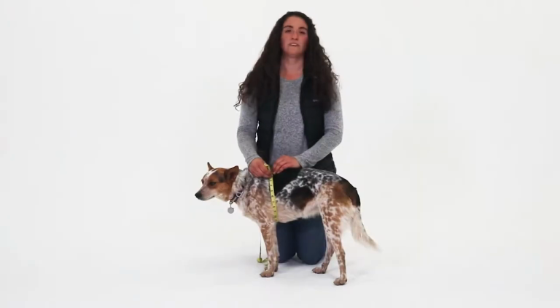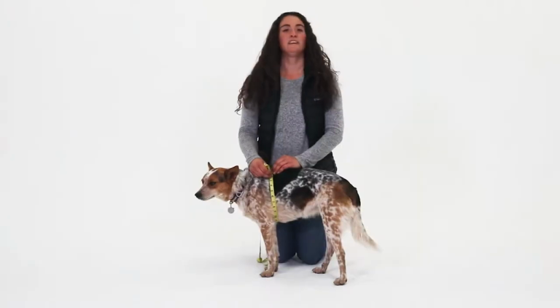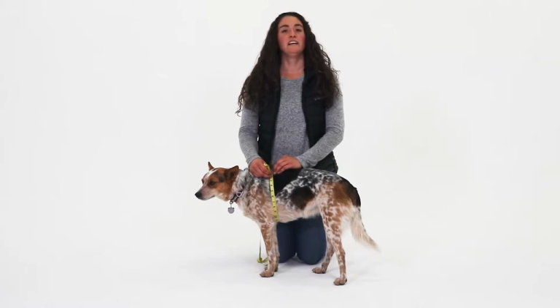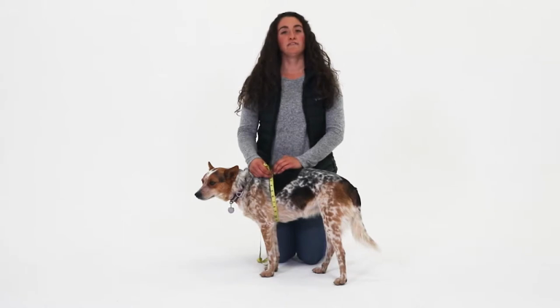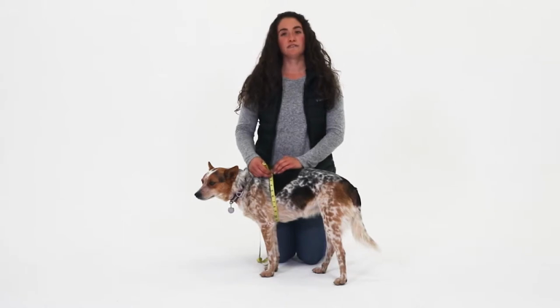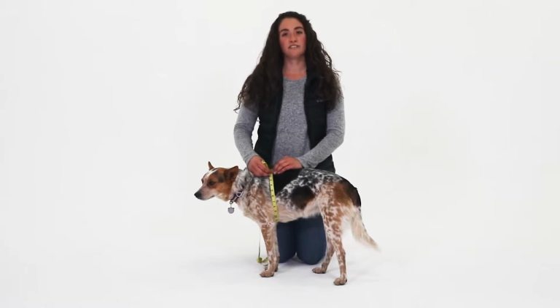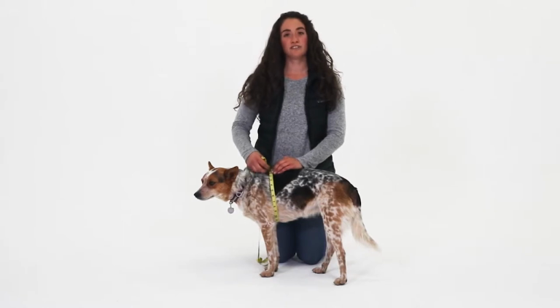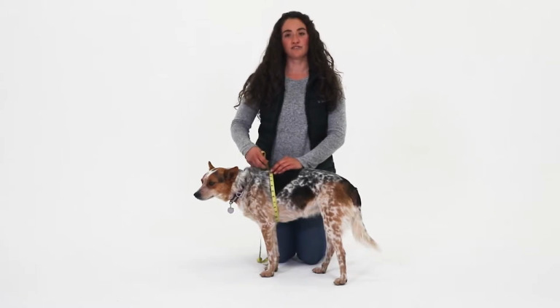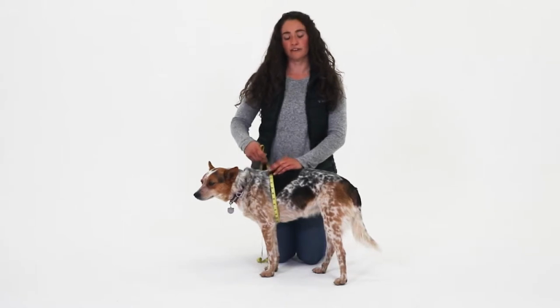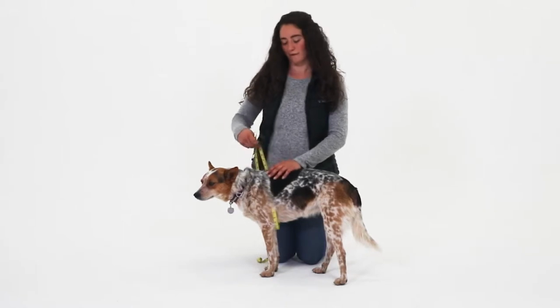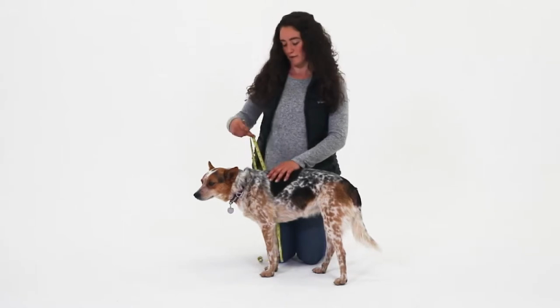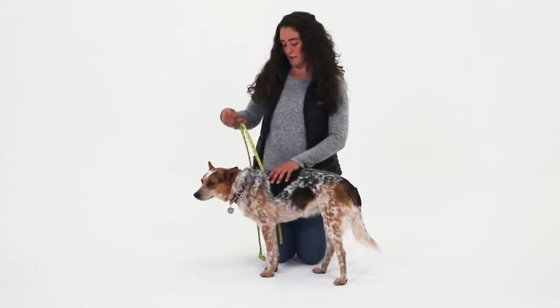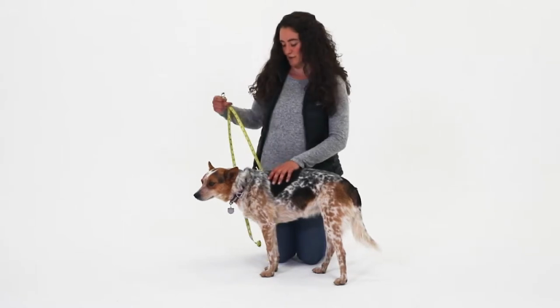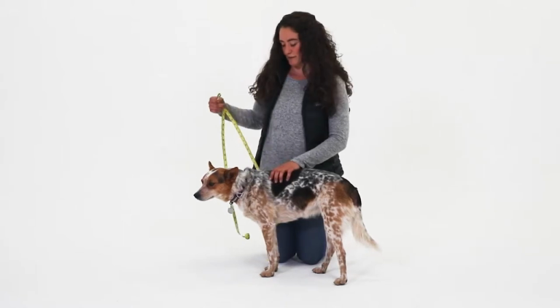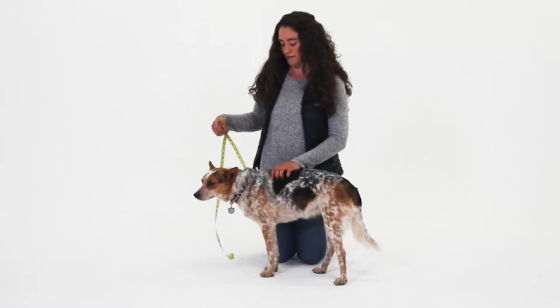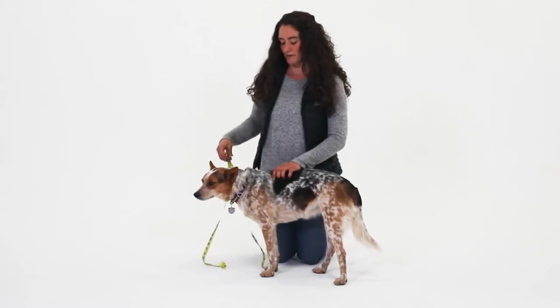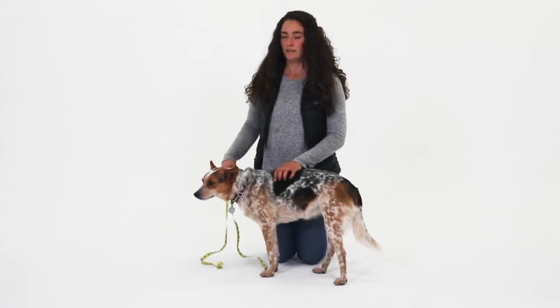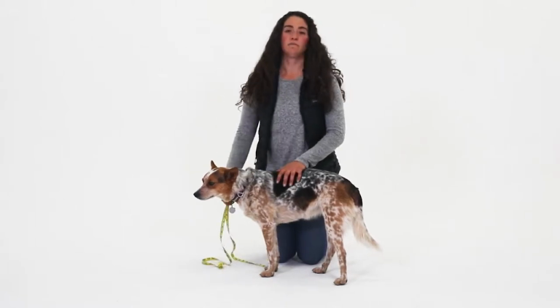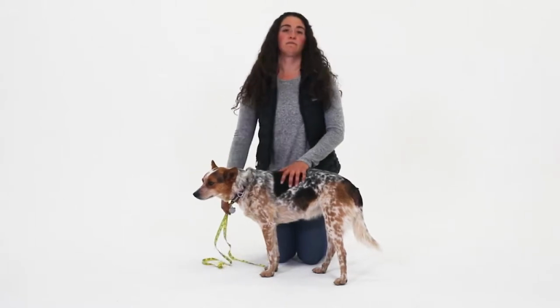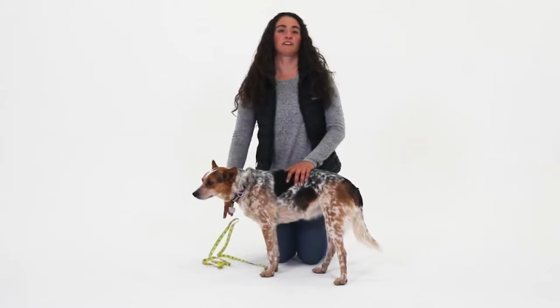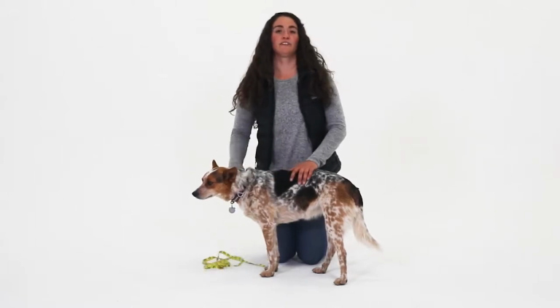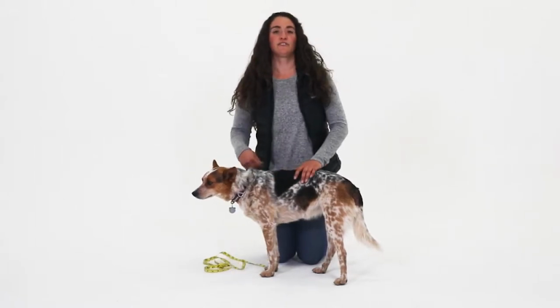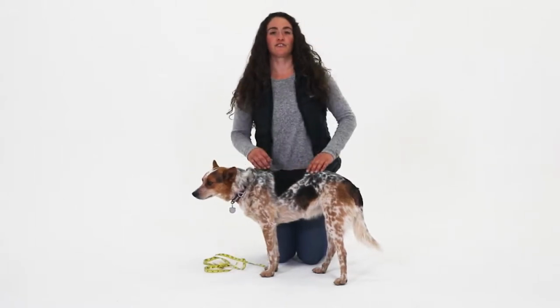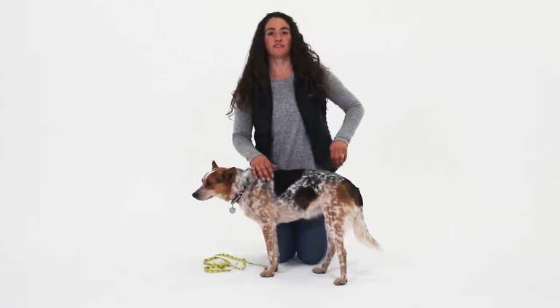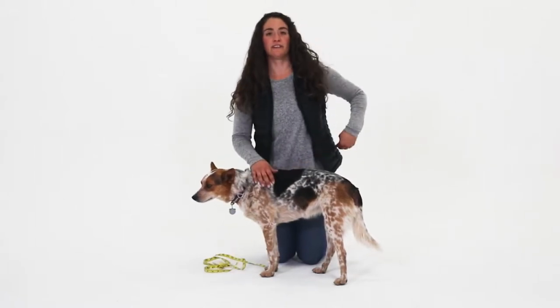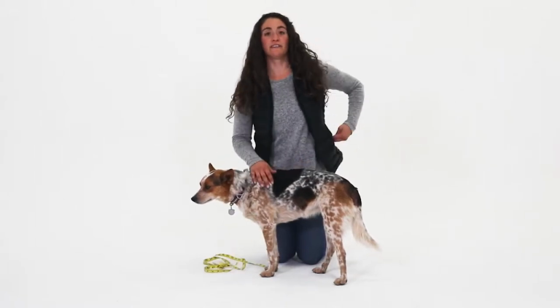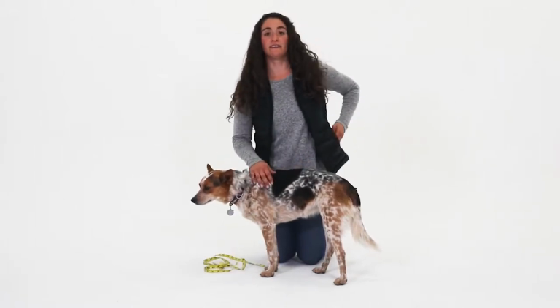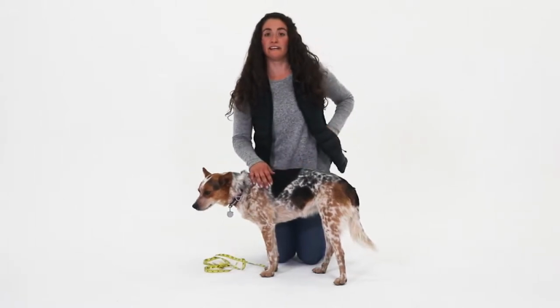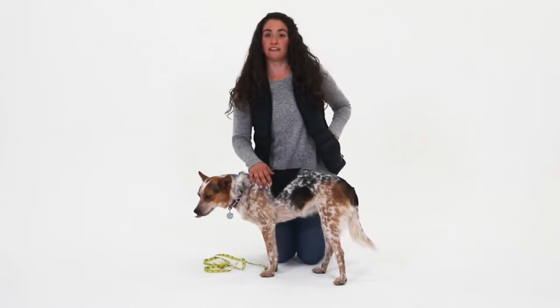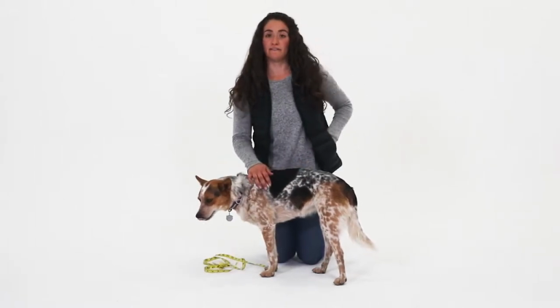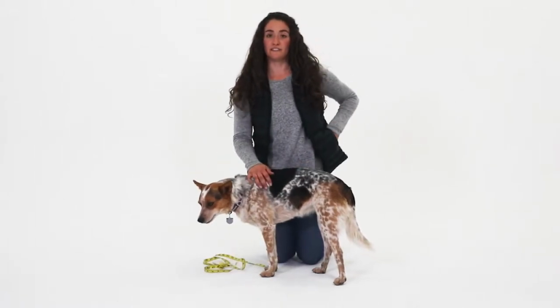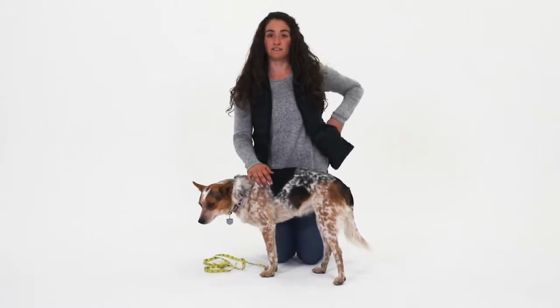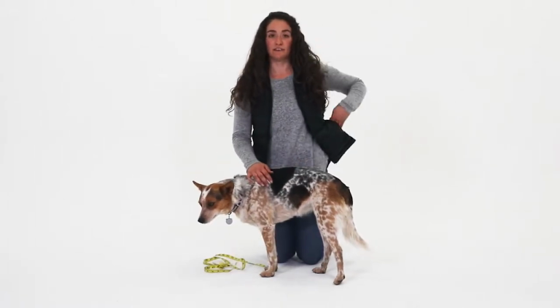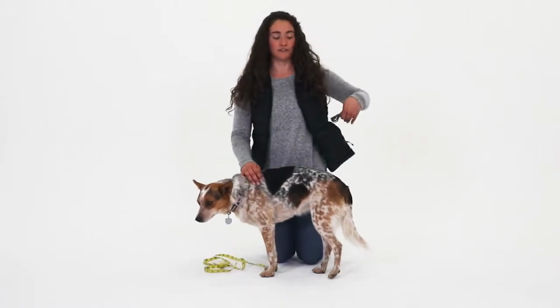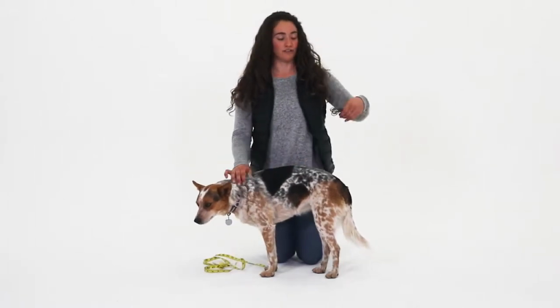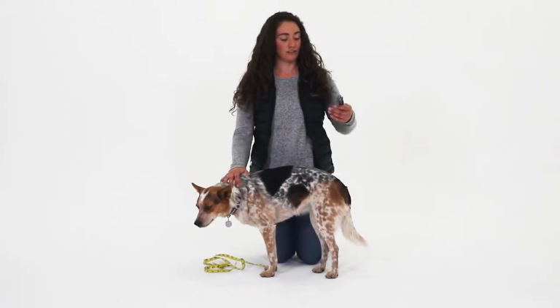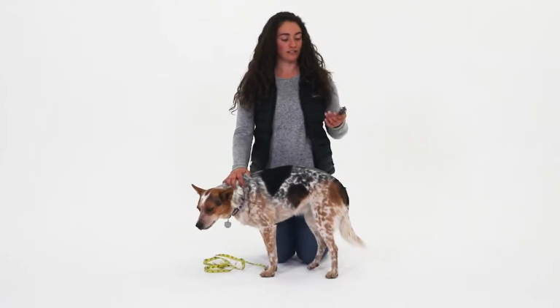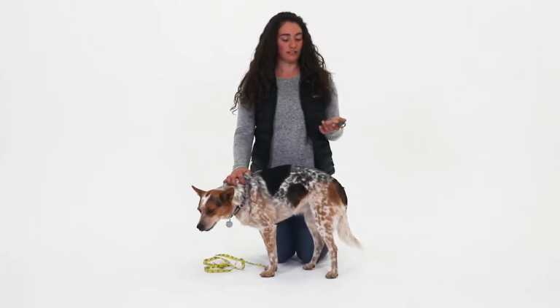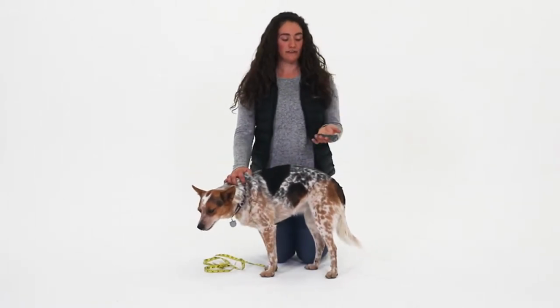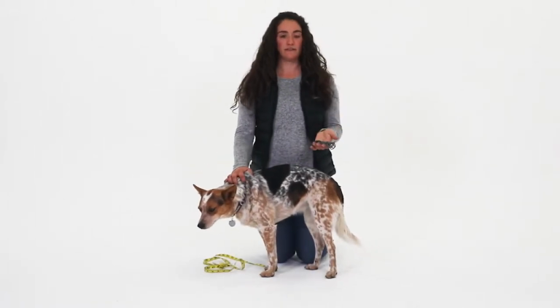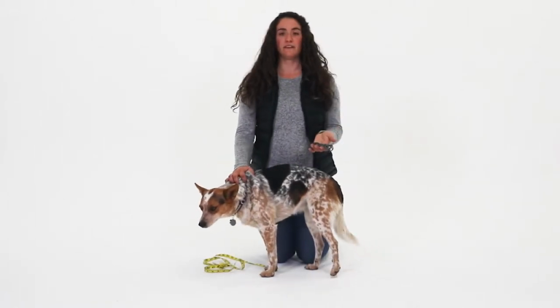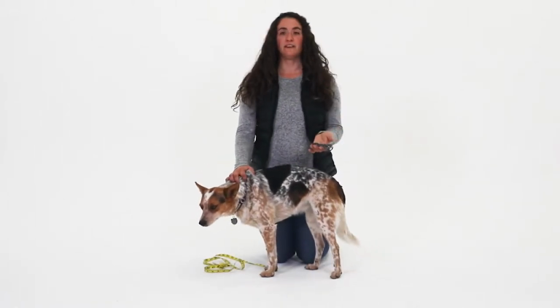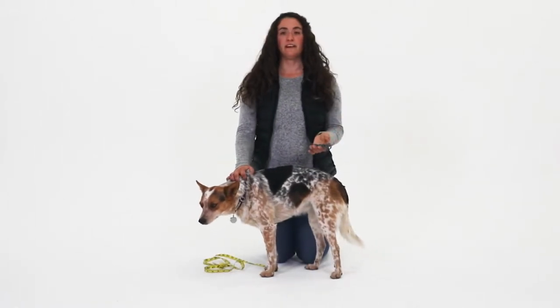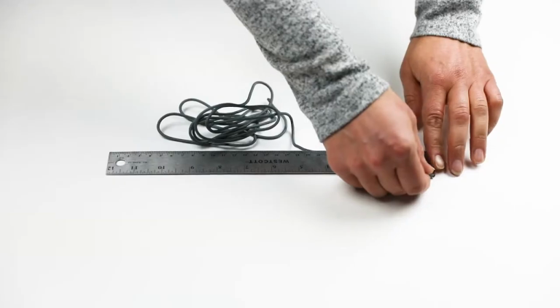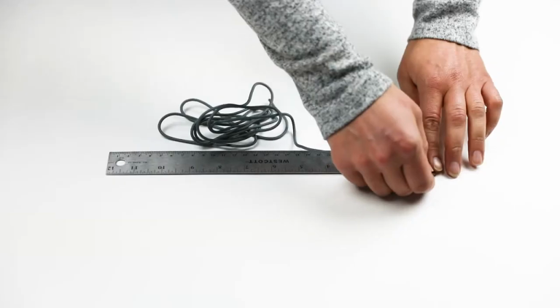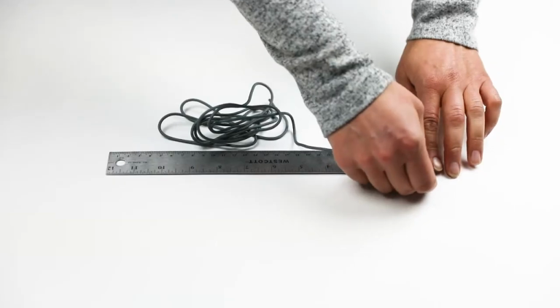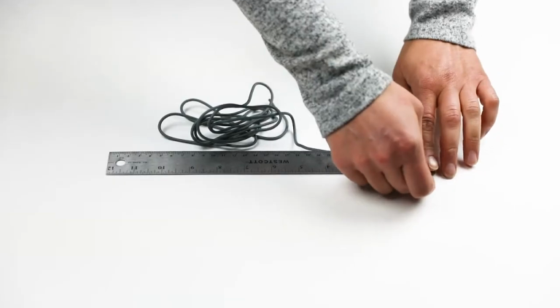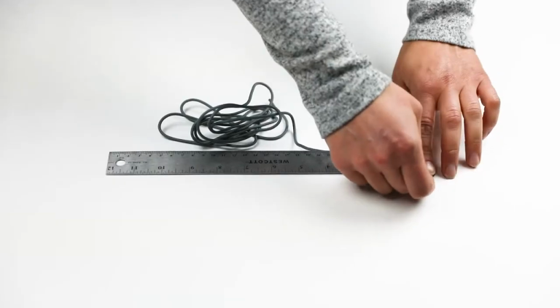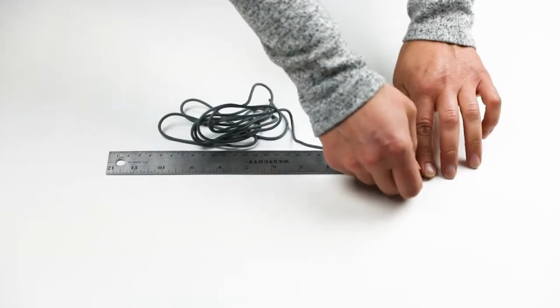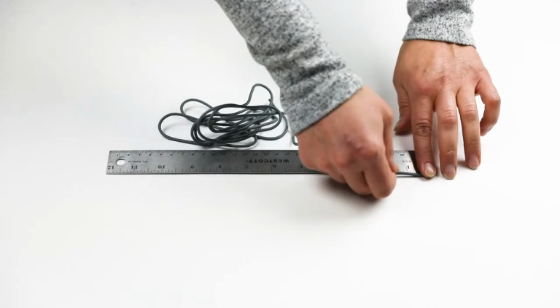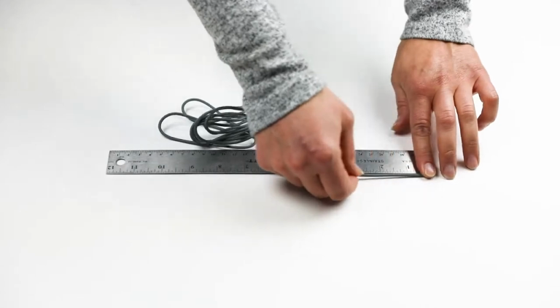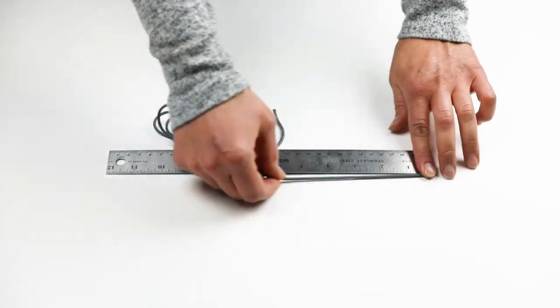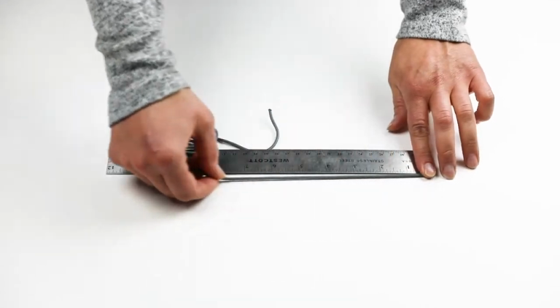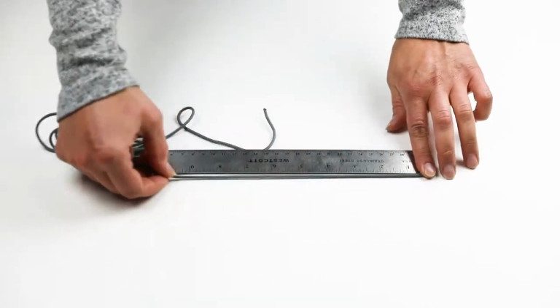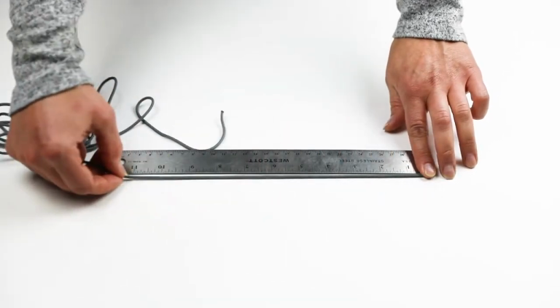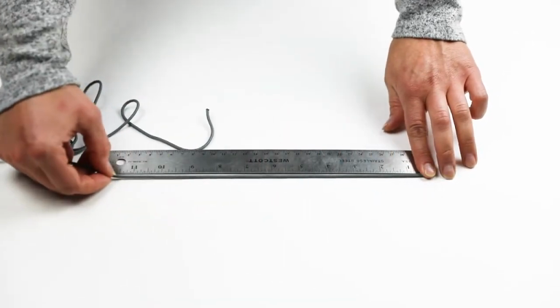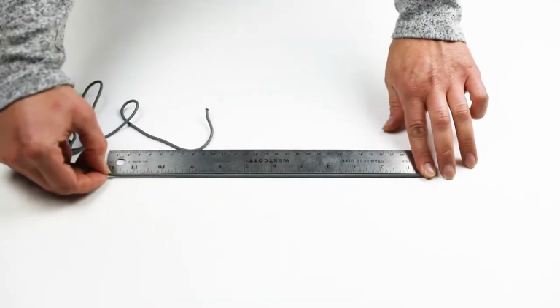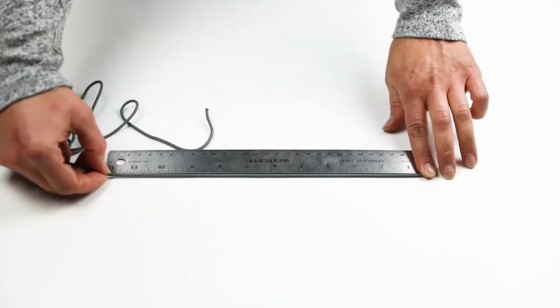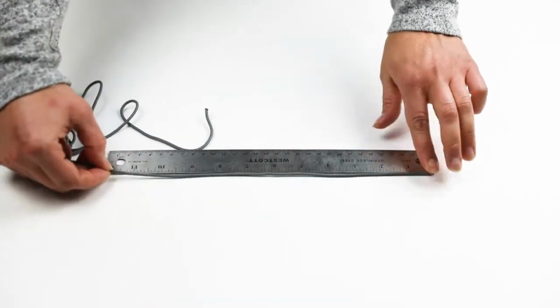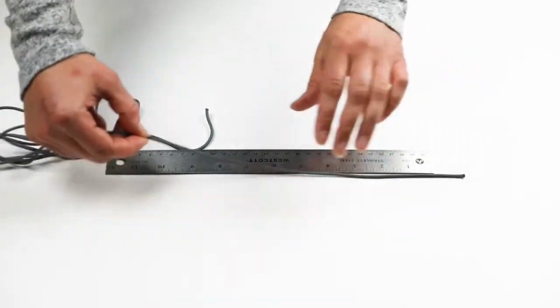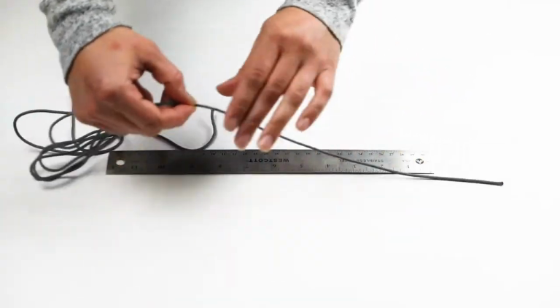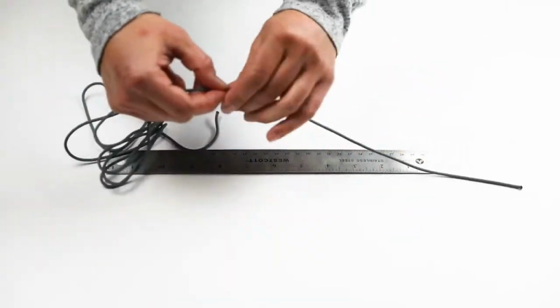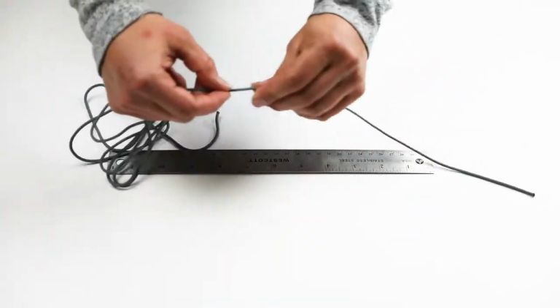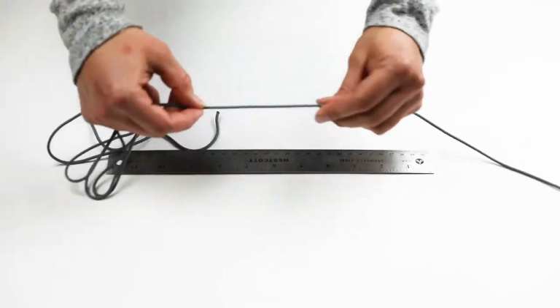If you're using string for your measurement, mark on the string the length that fits around your dog's girth, and use any household measuring tool to measure the girth.